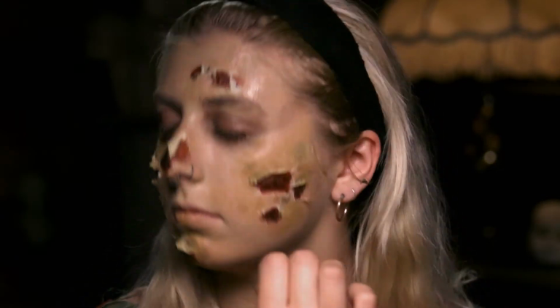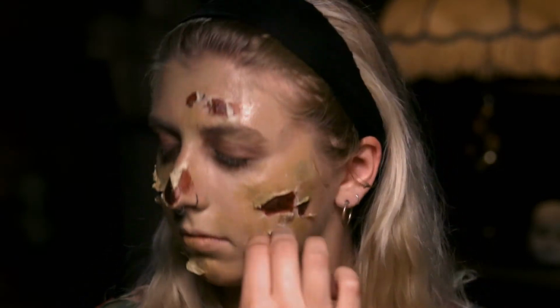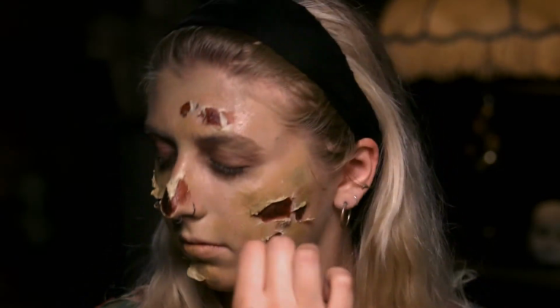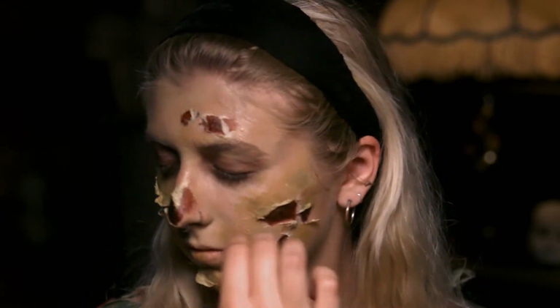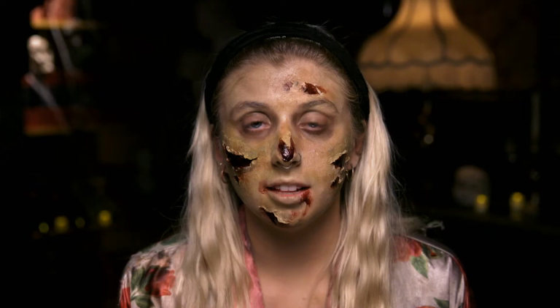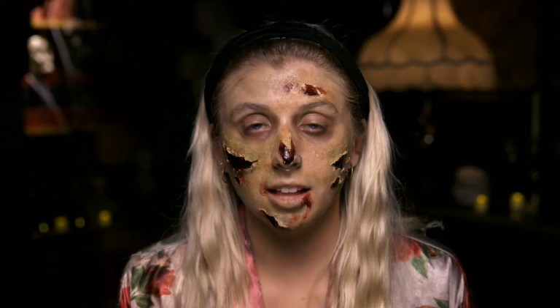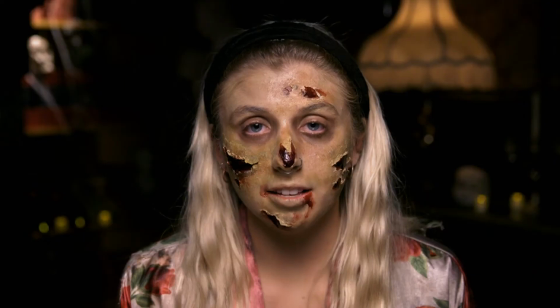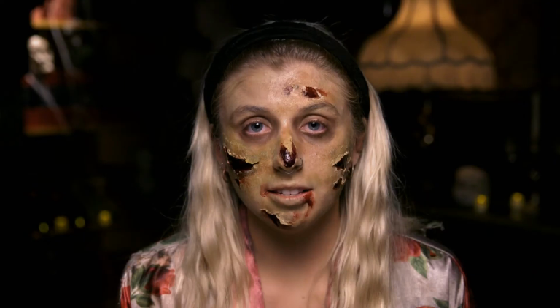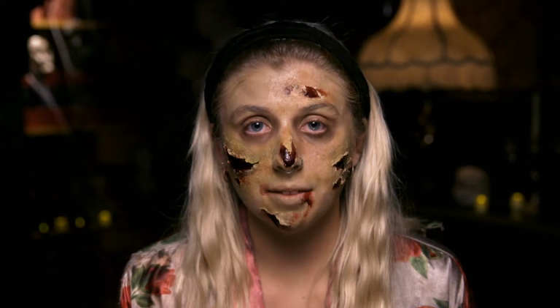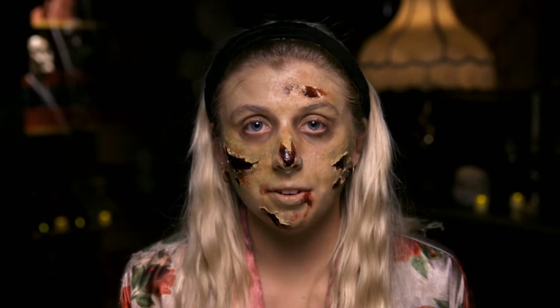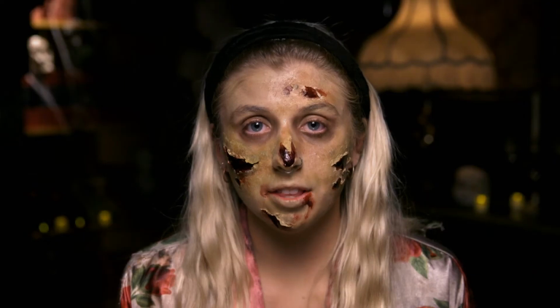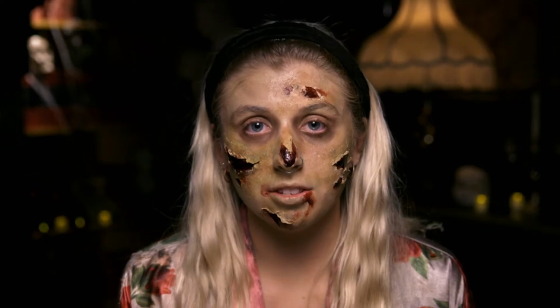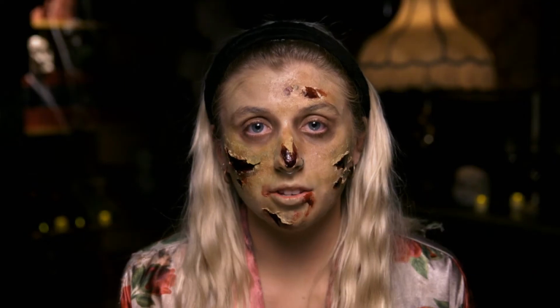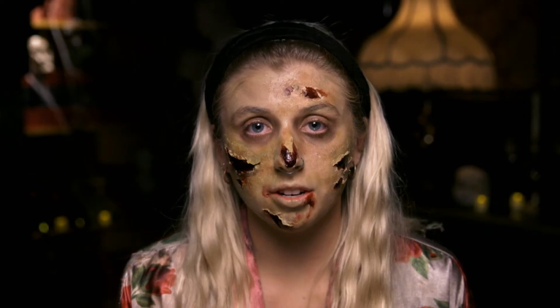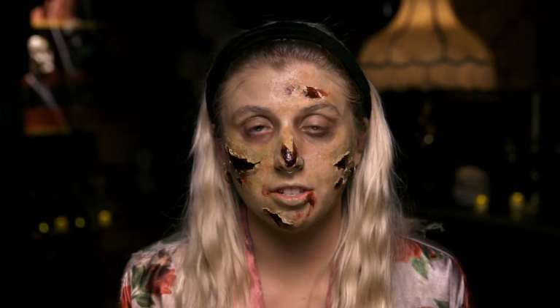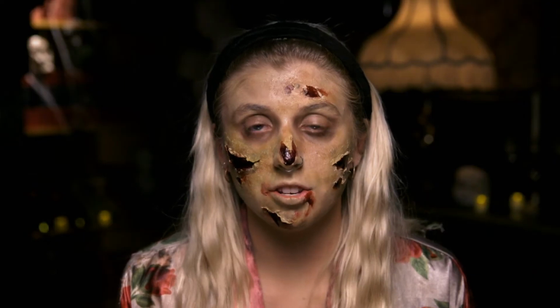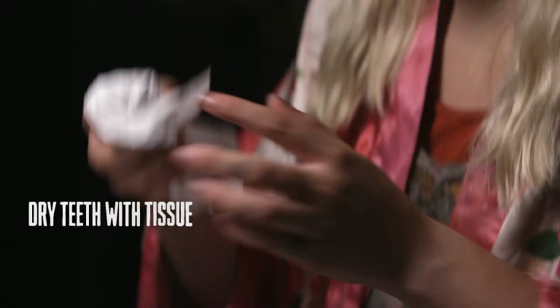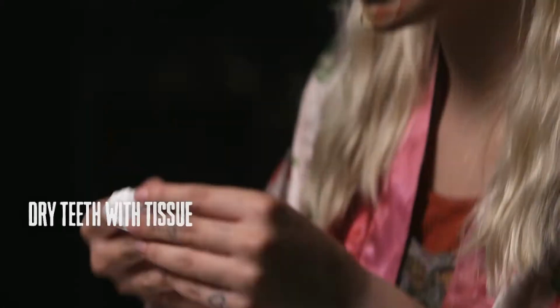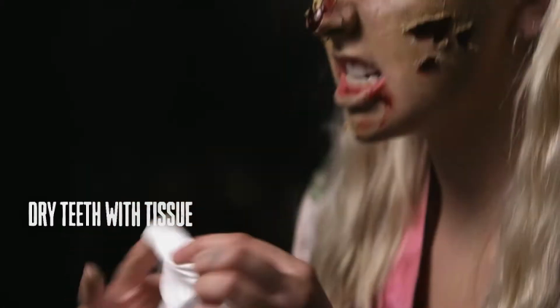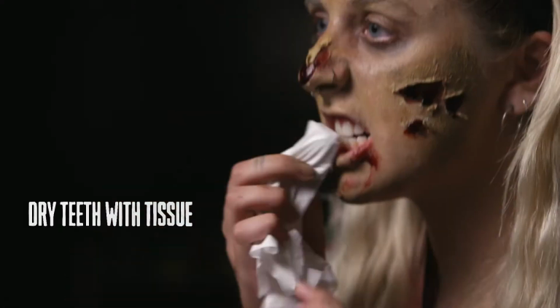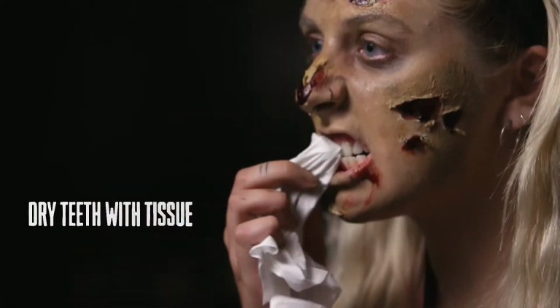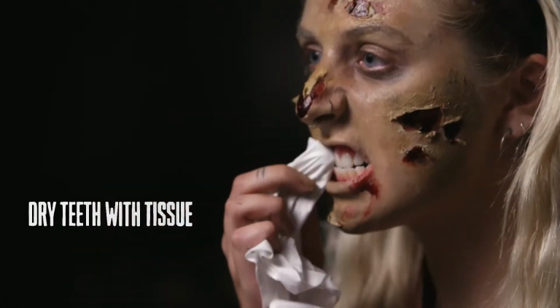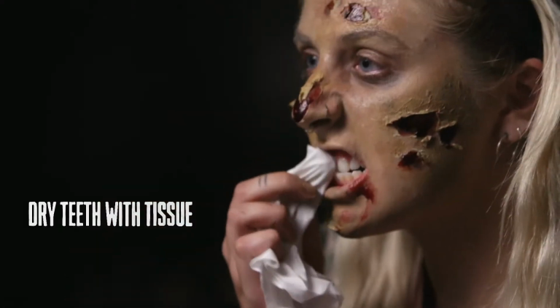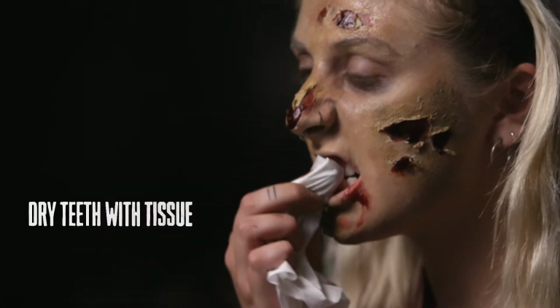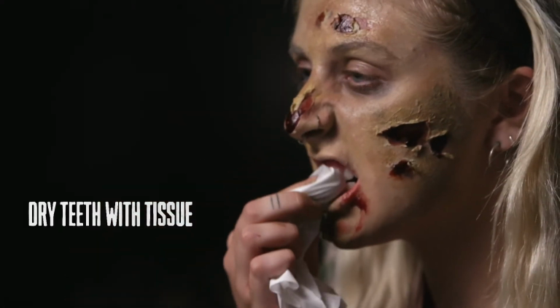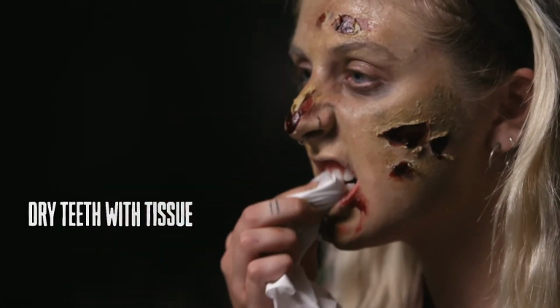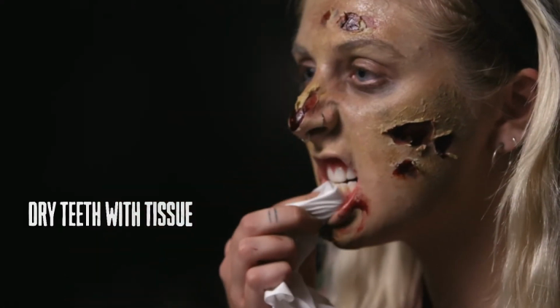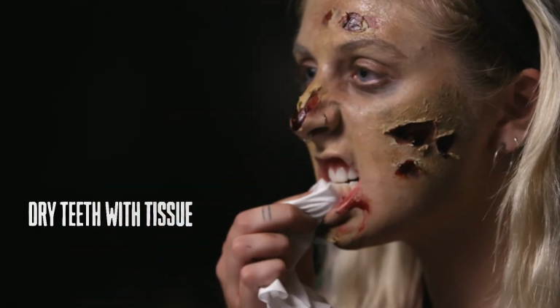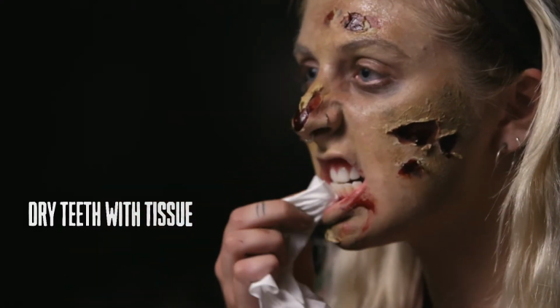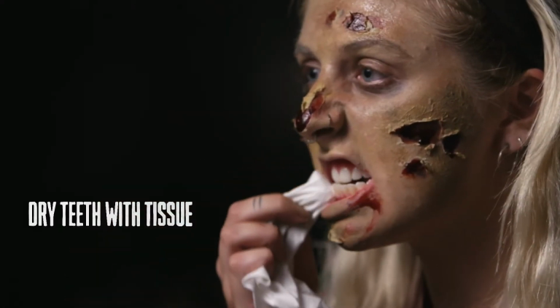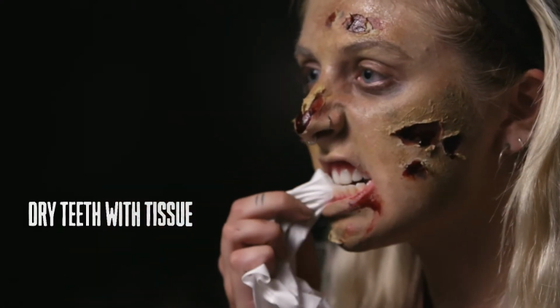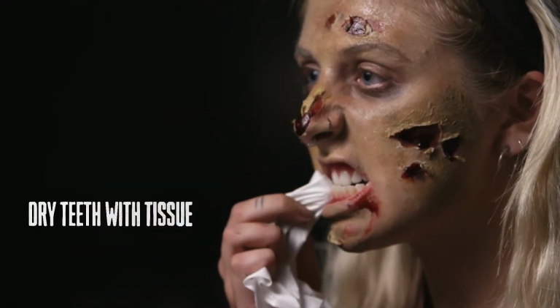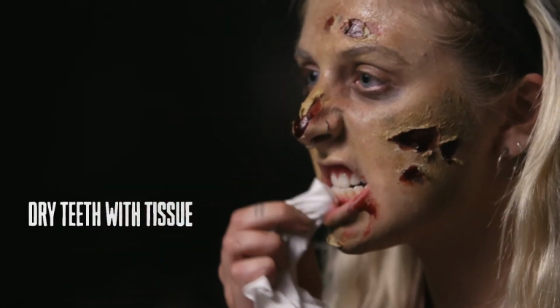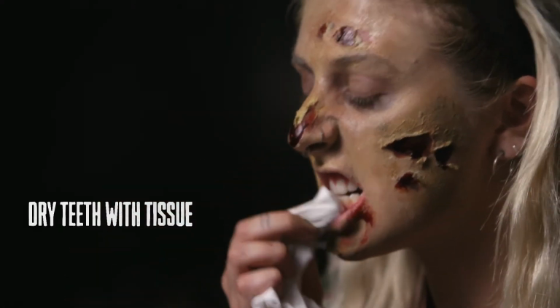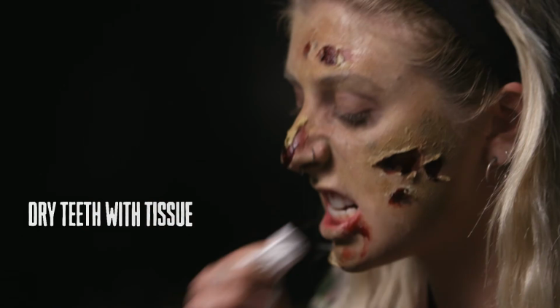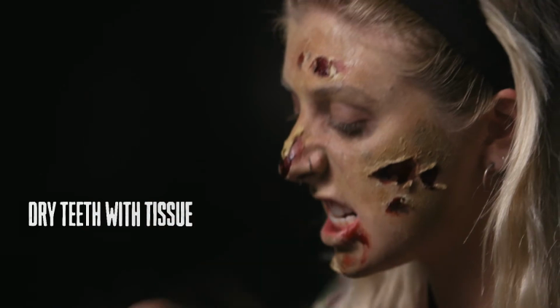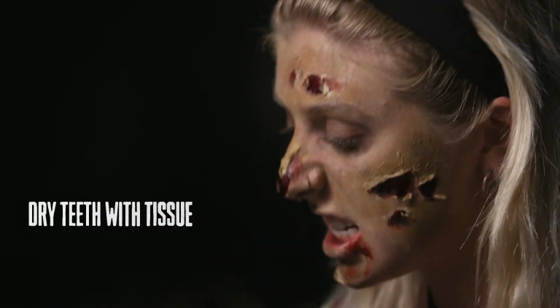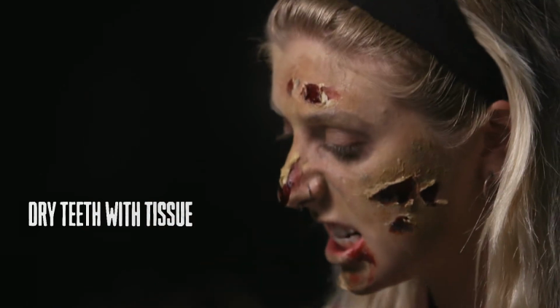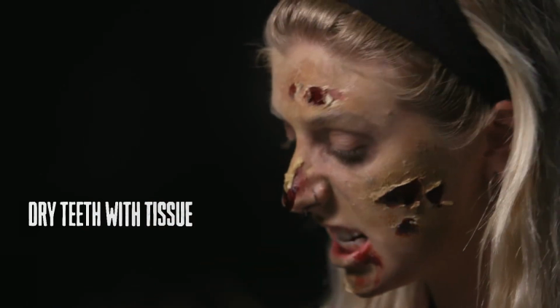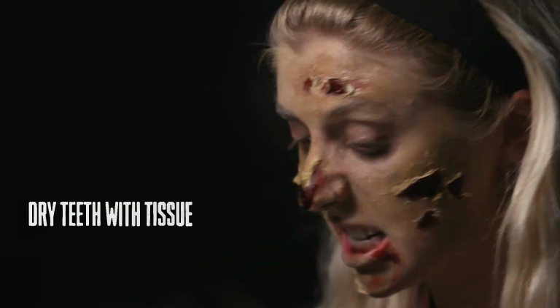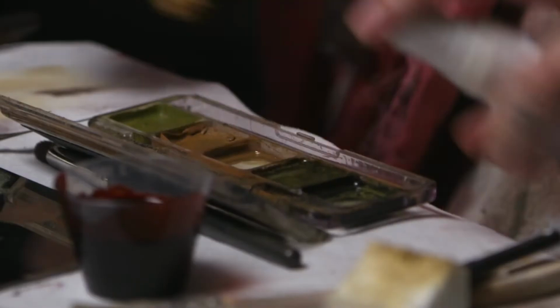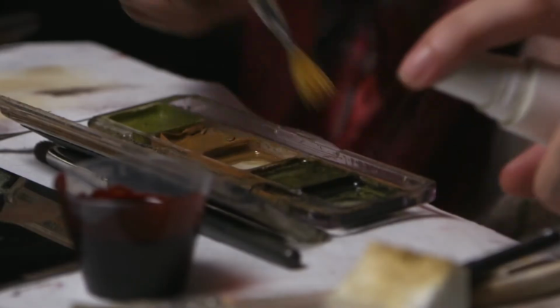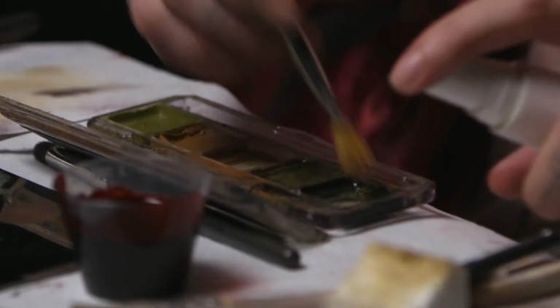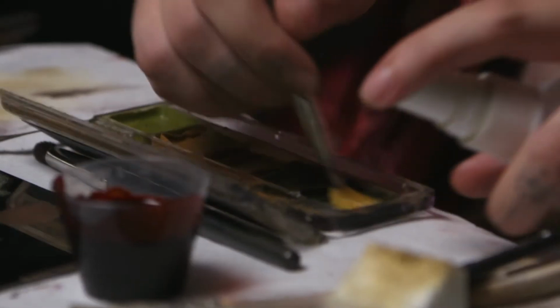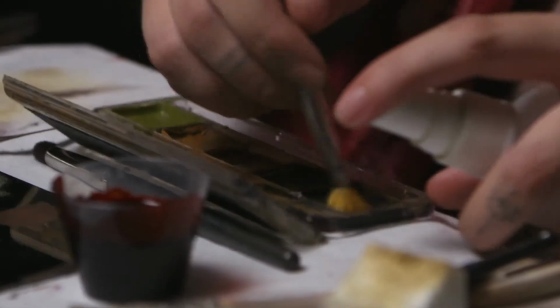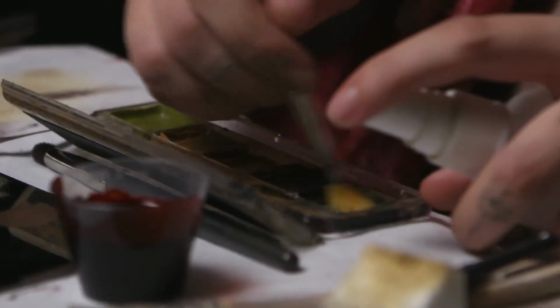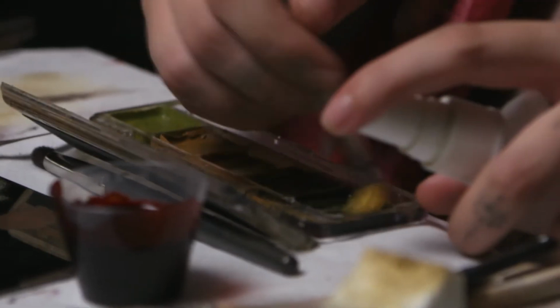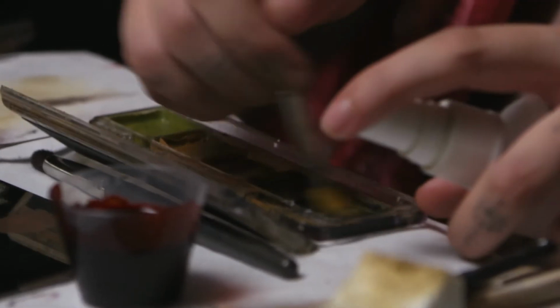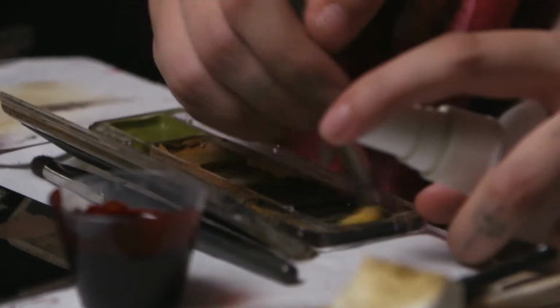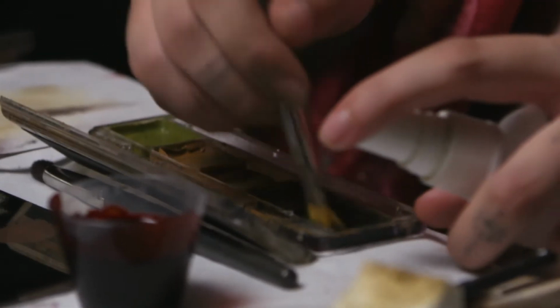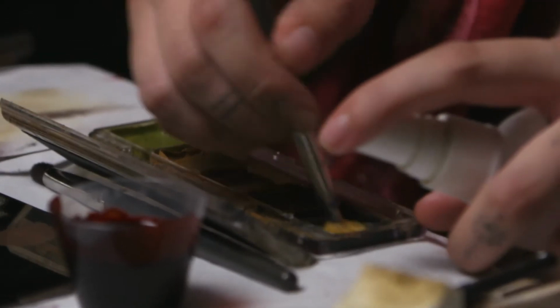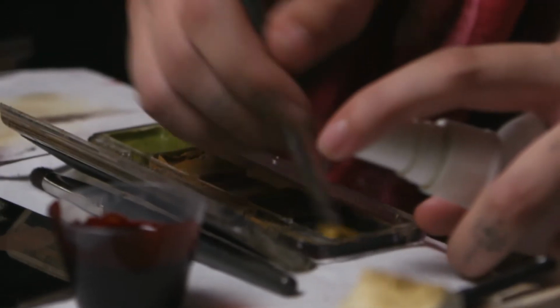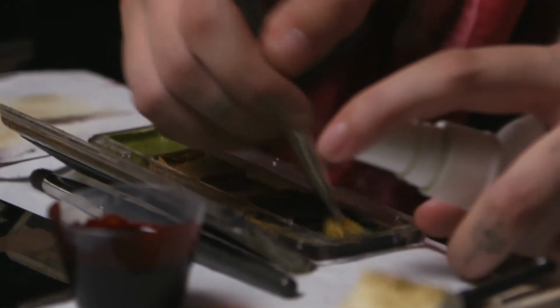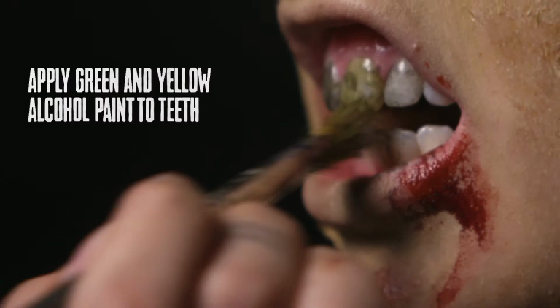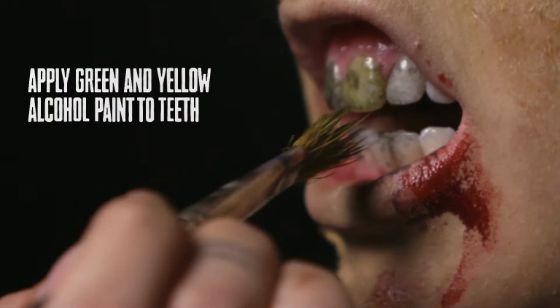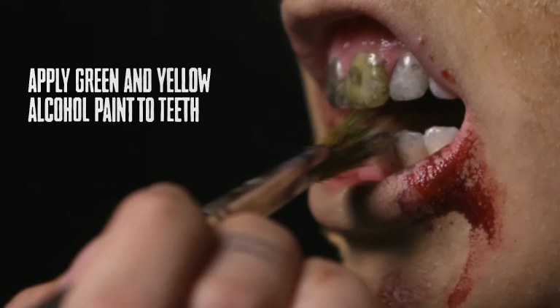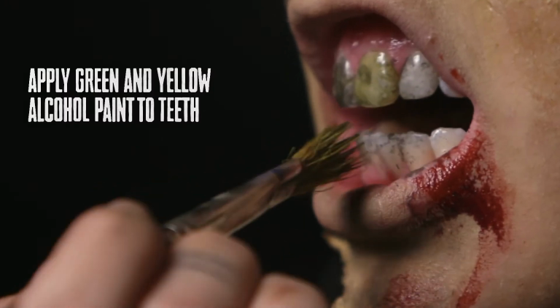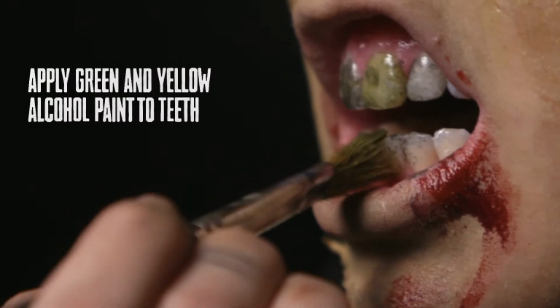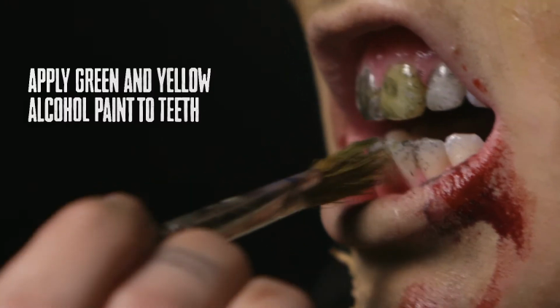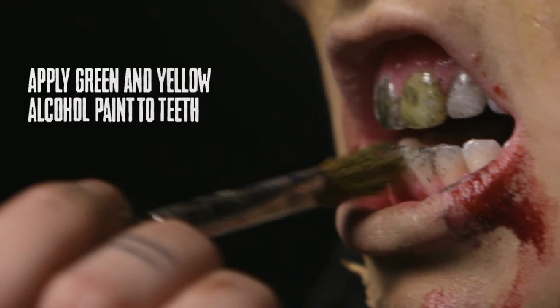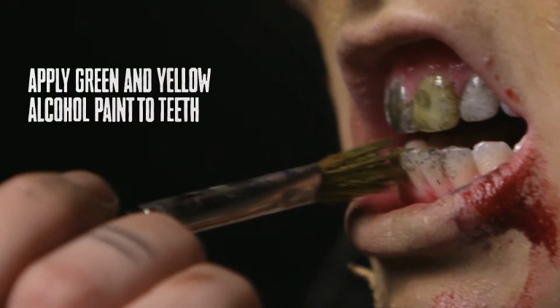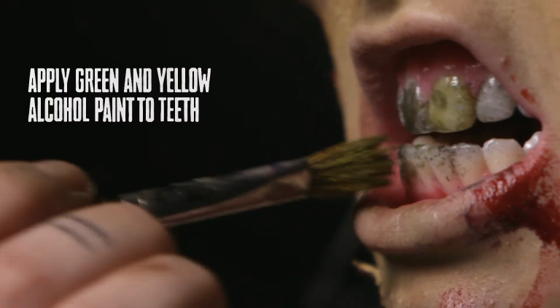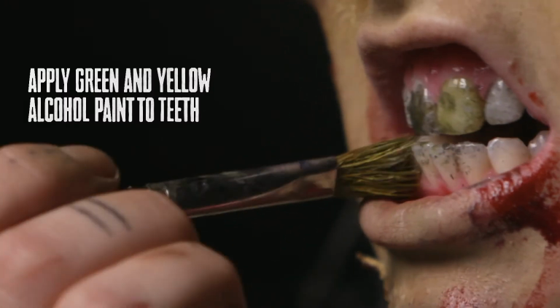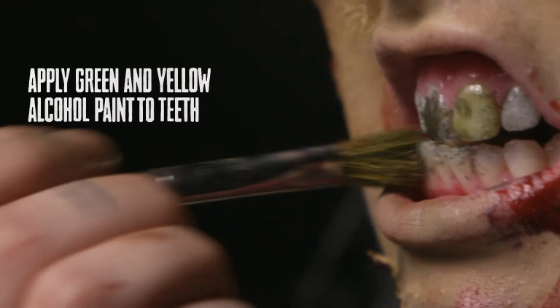The last step for this look is to dry off your teeth with tissue, then apply alcohol paints in rotting colors.